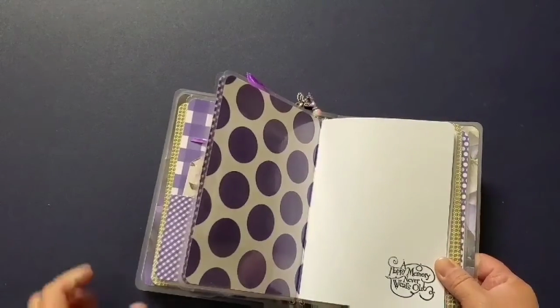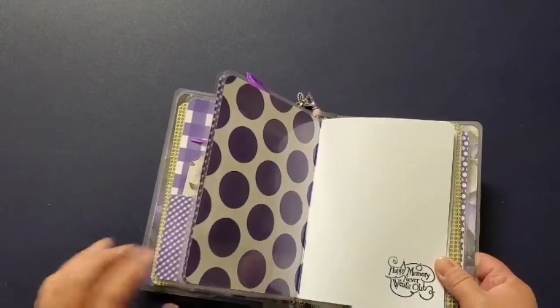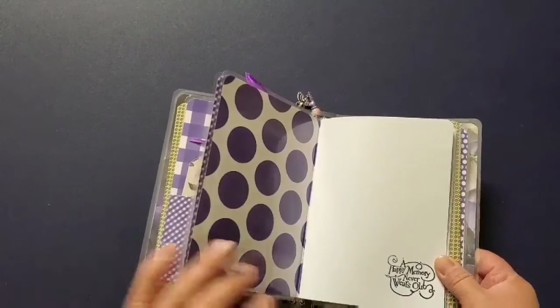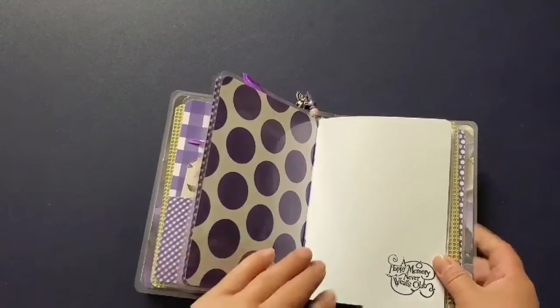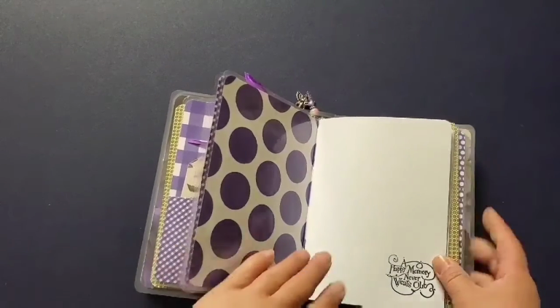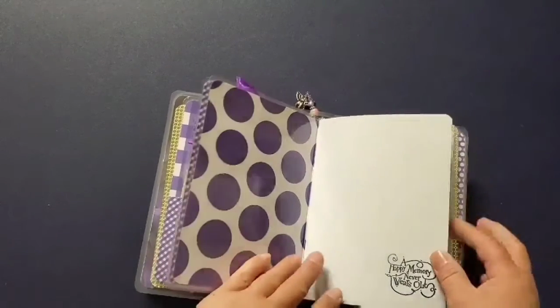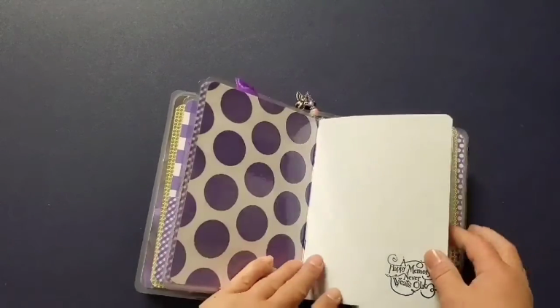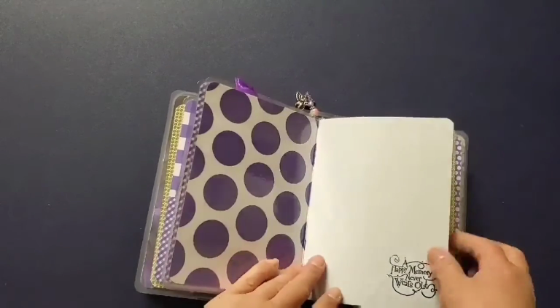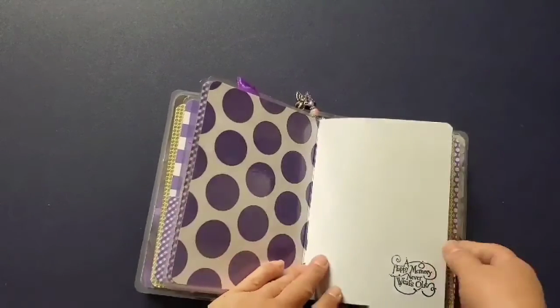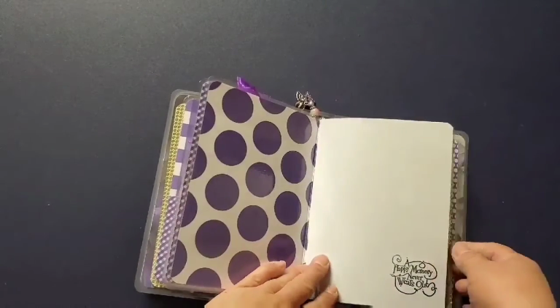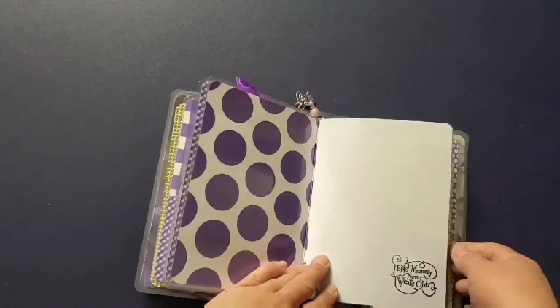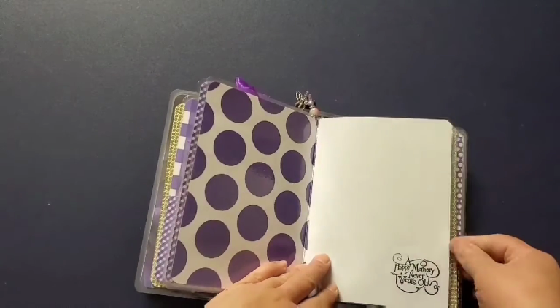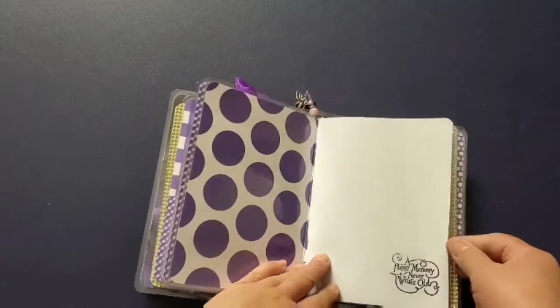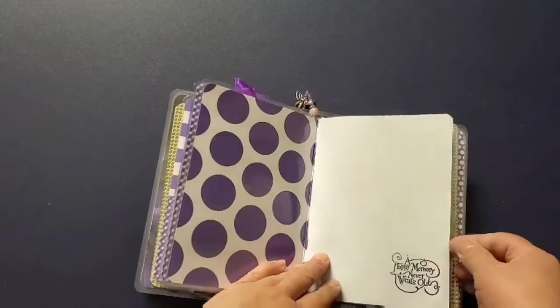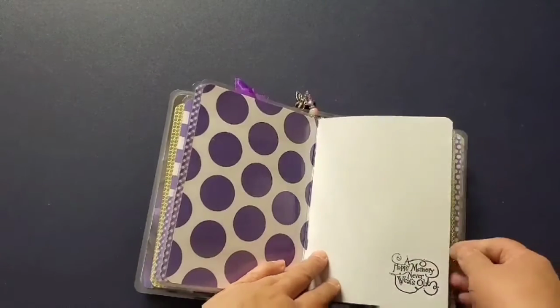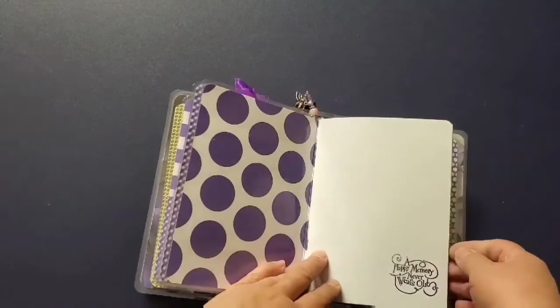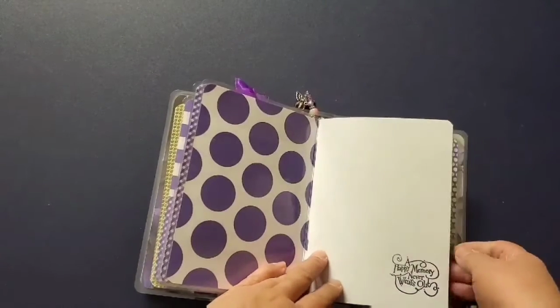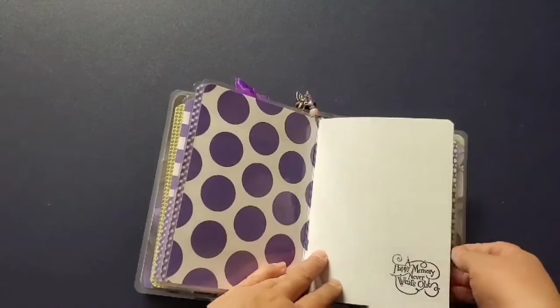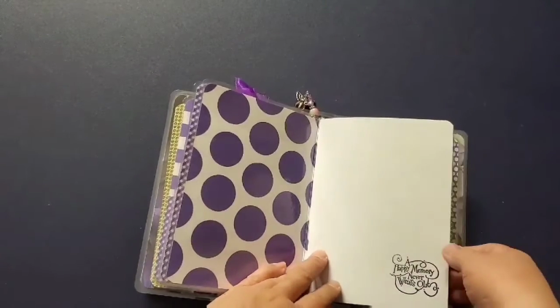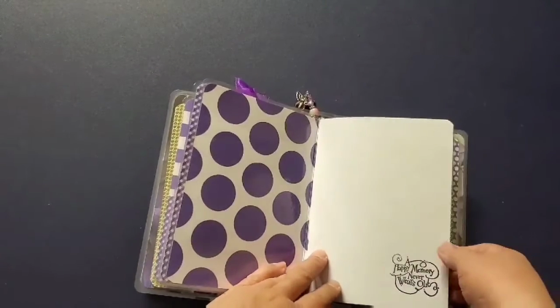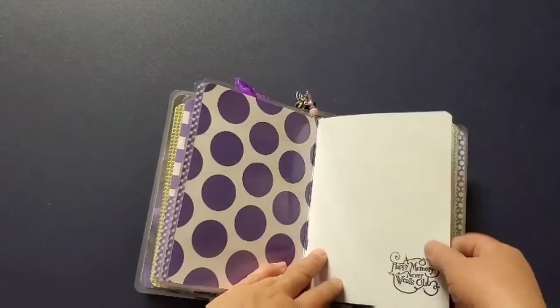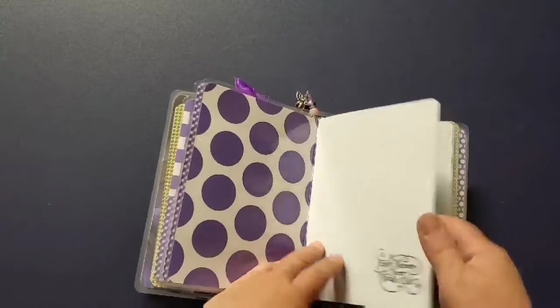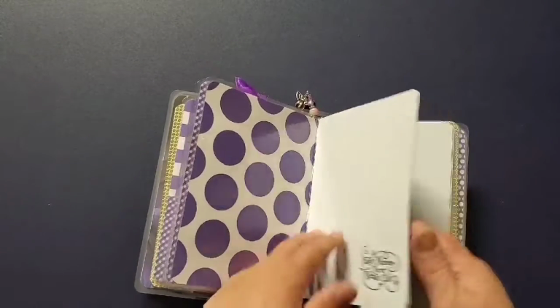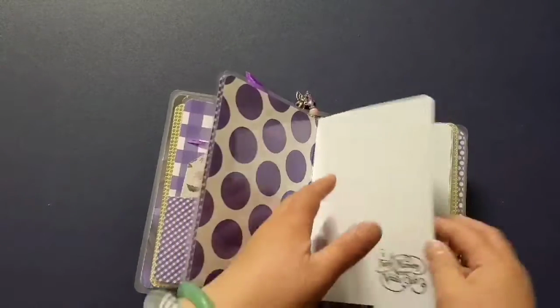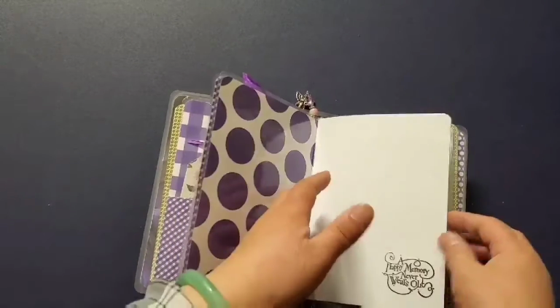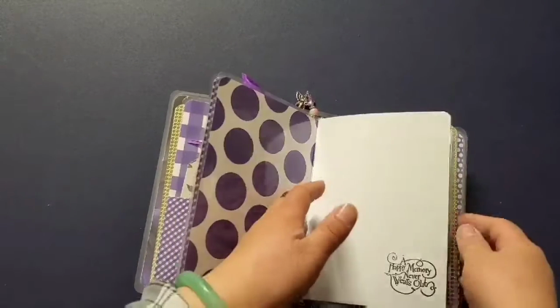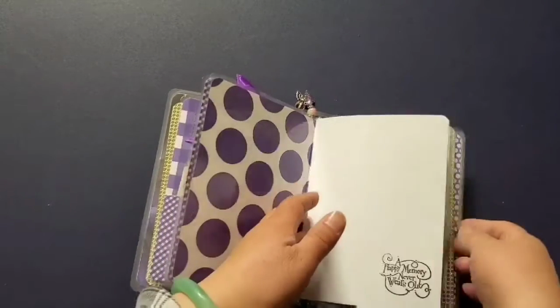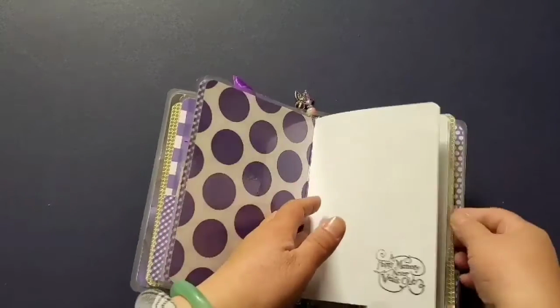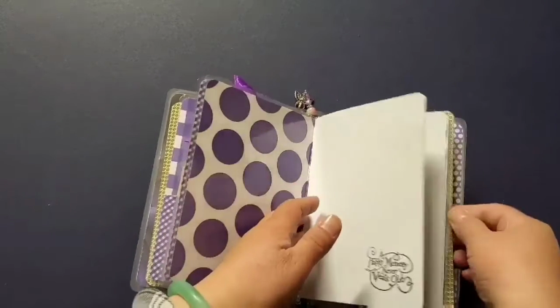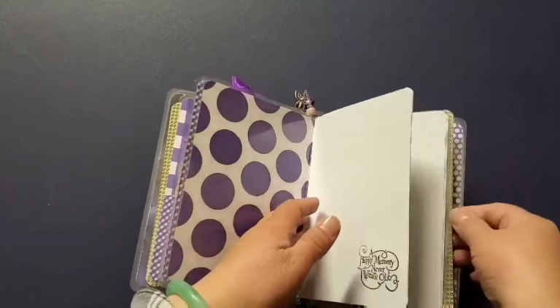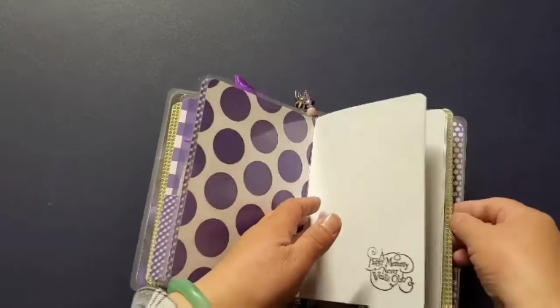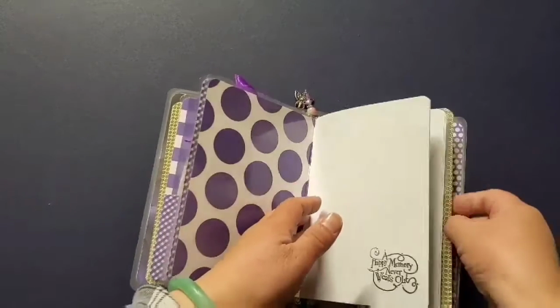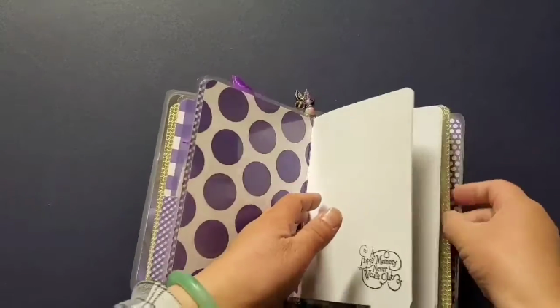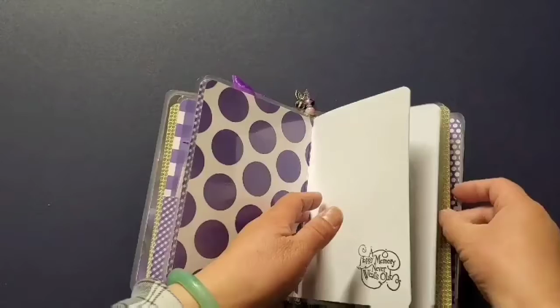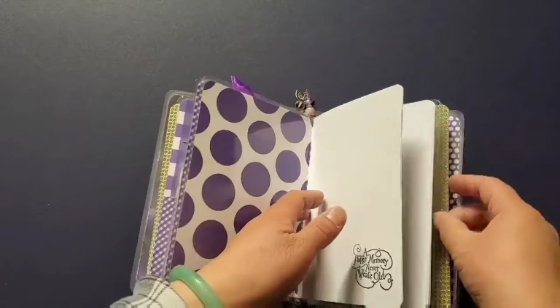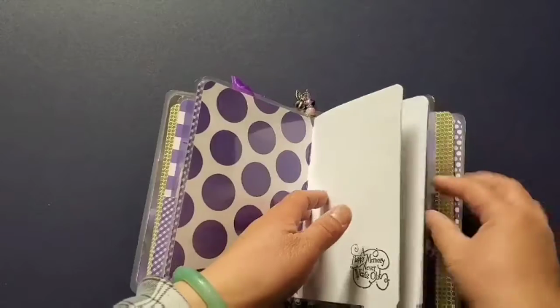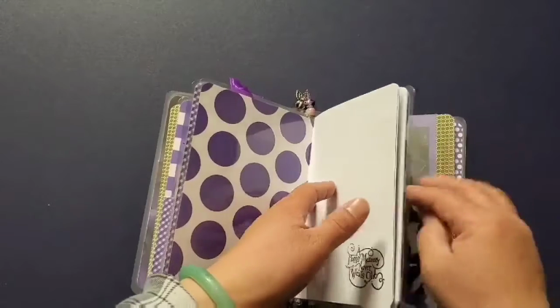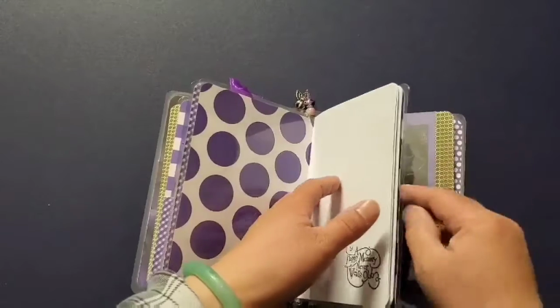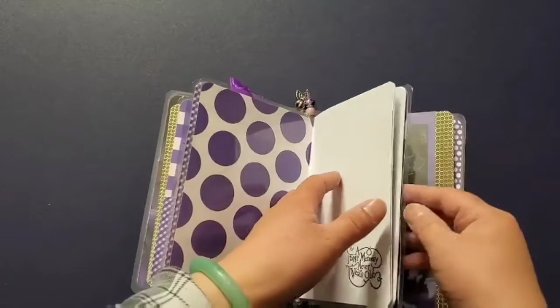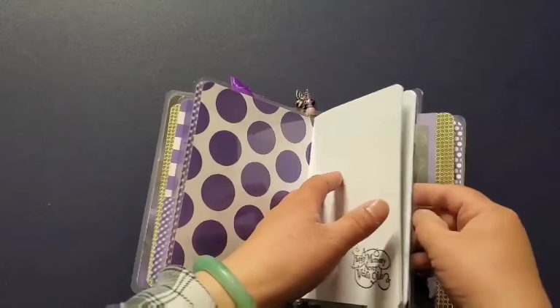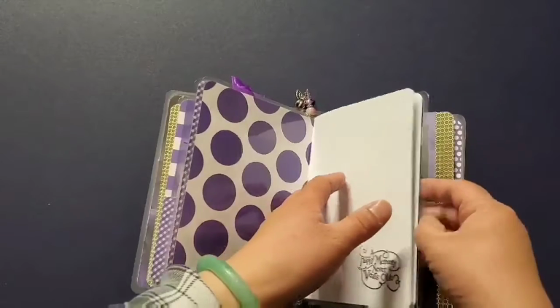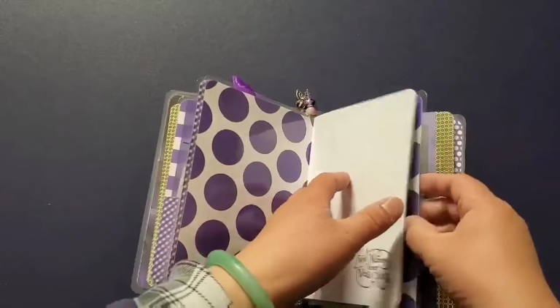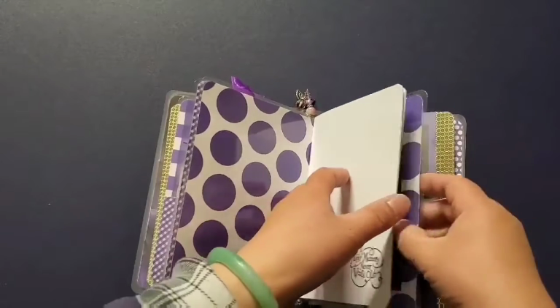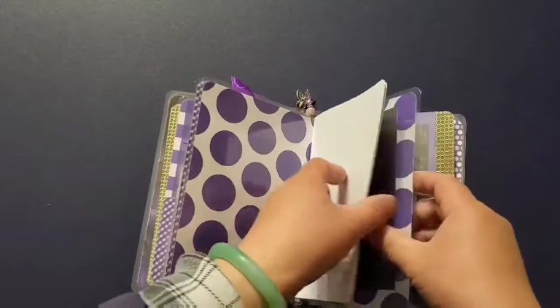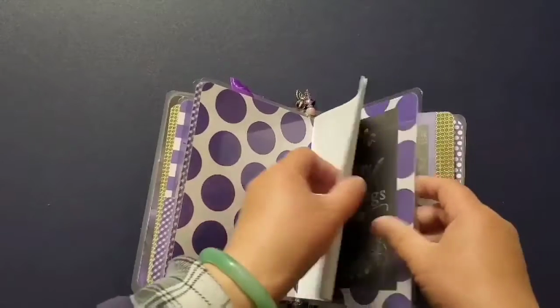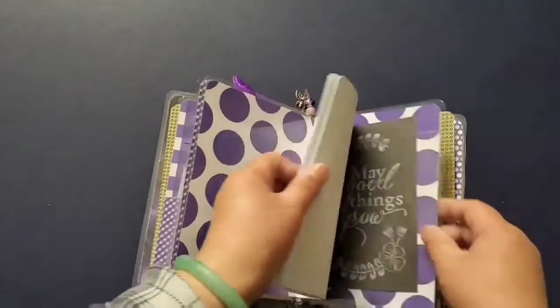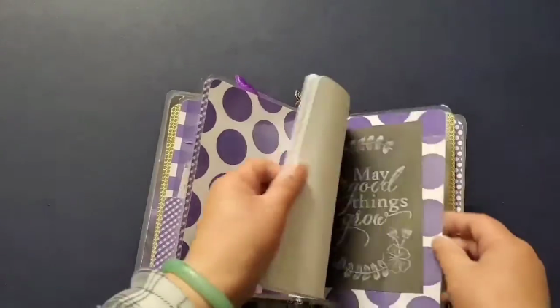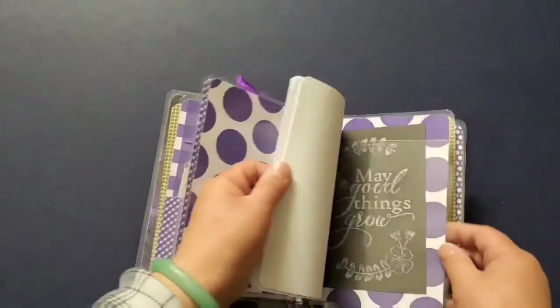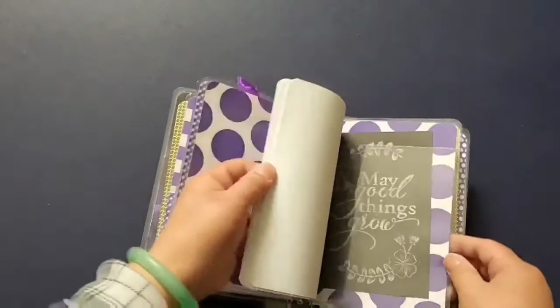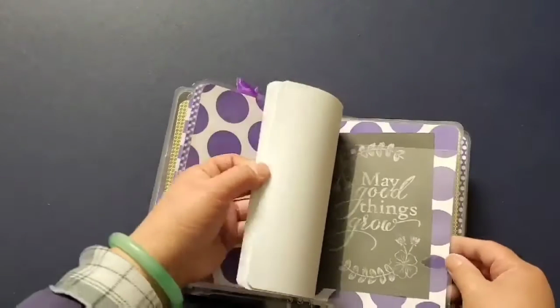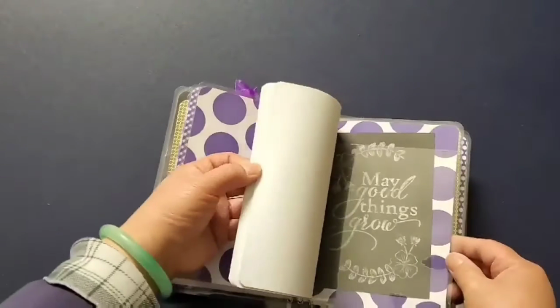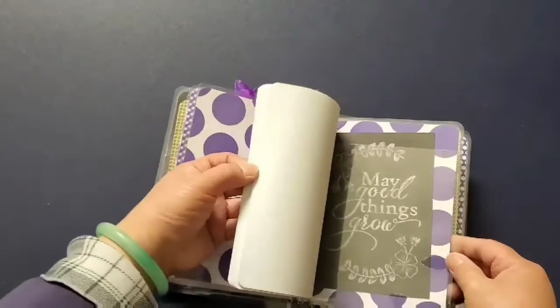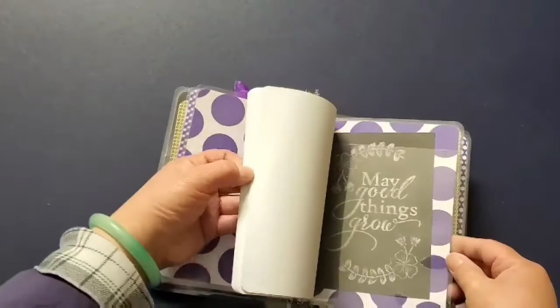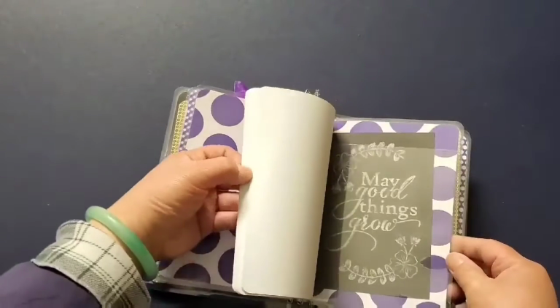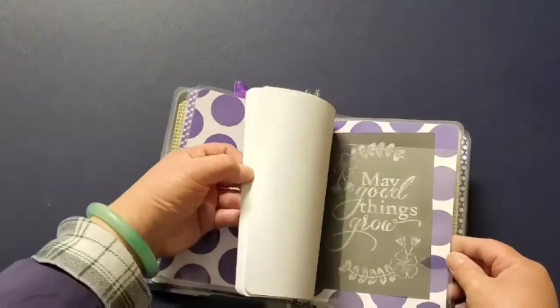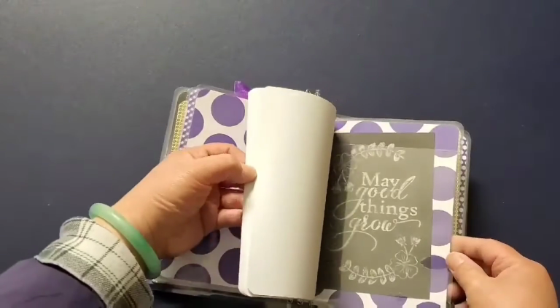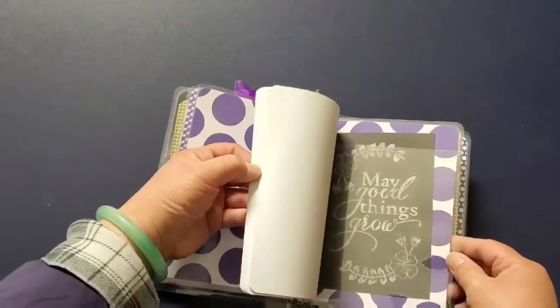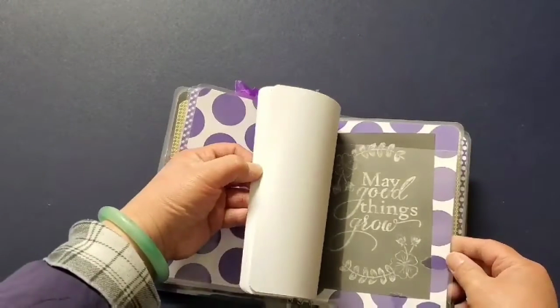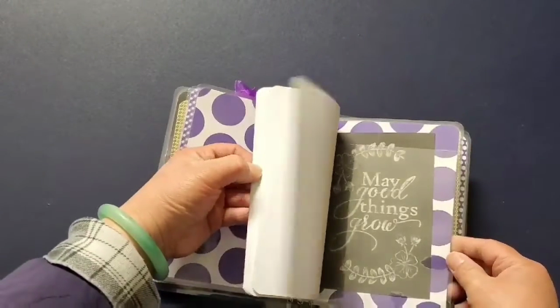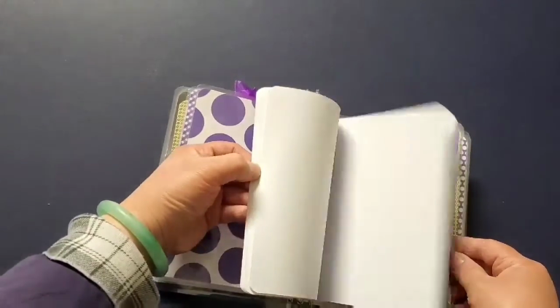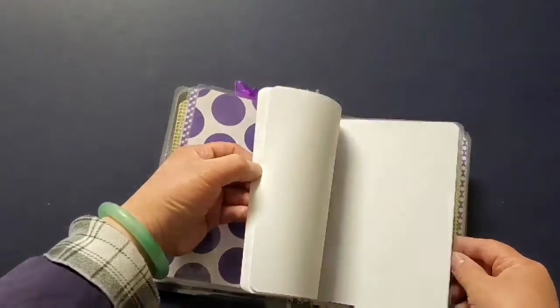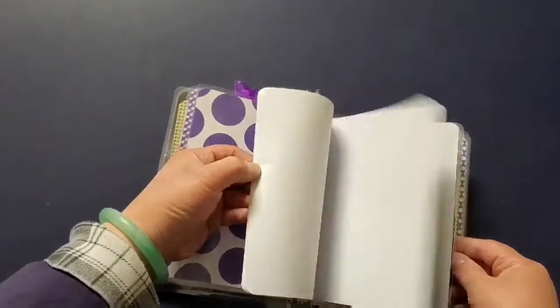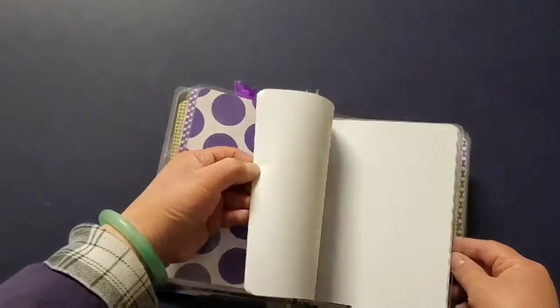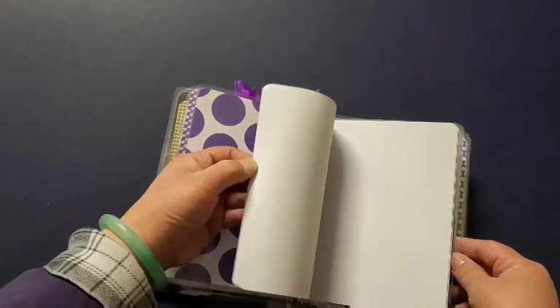I used copy paper to make the blank notebooks and used stamps from my stash to make it a little bit more interesting.